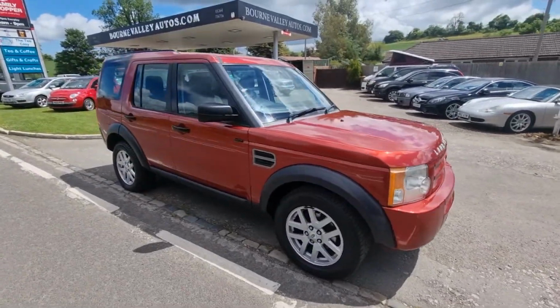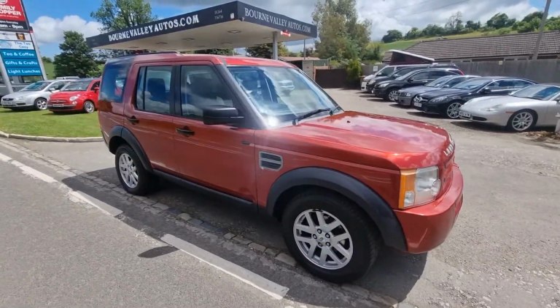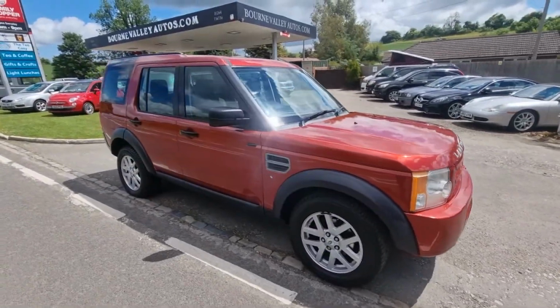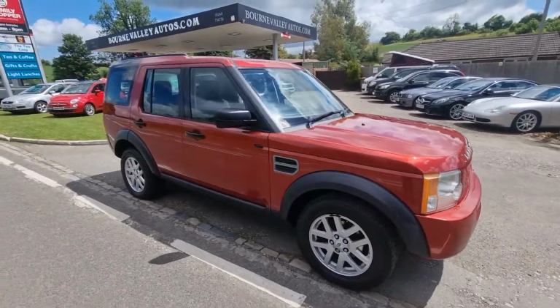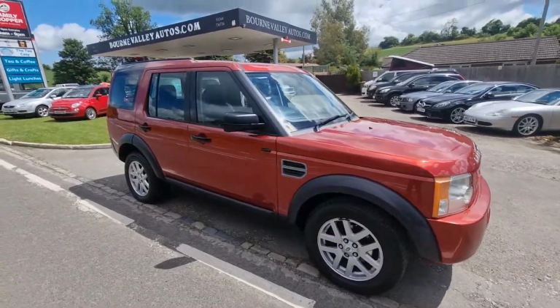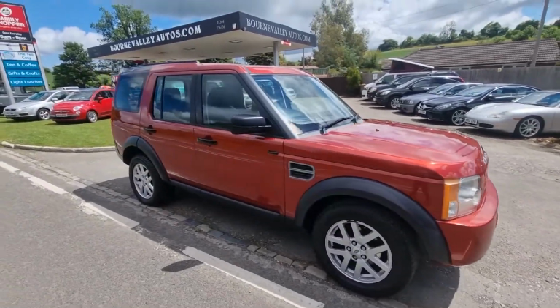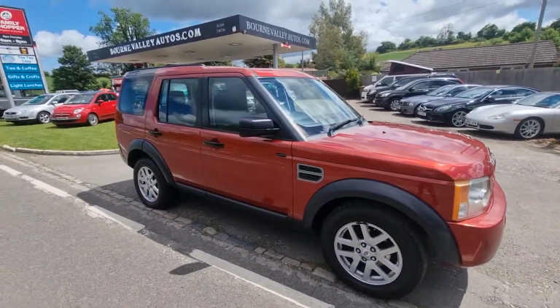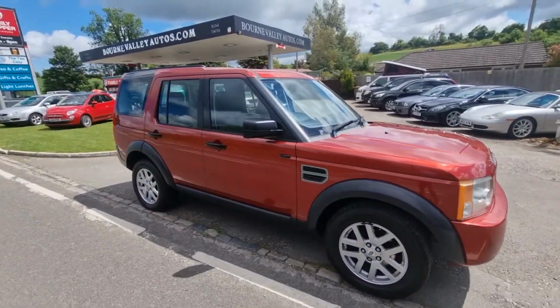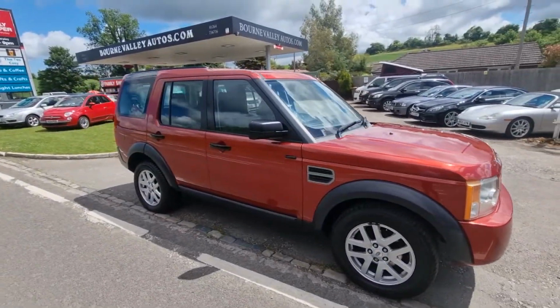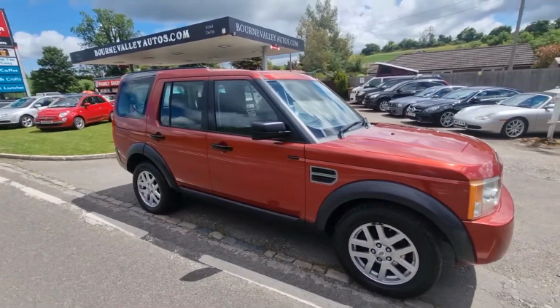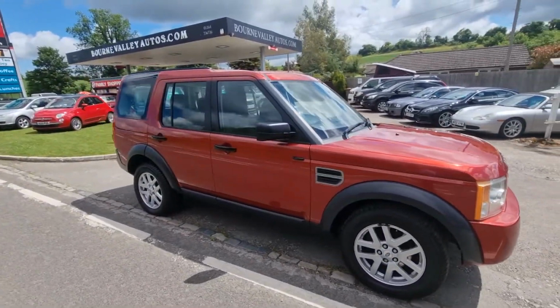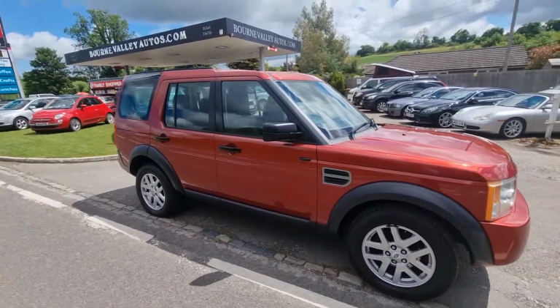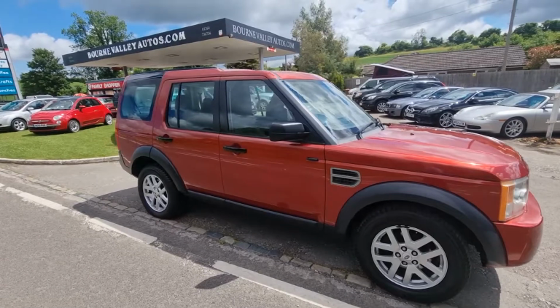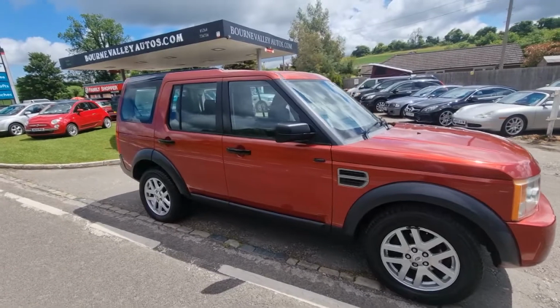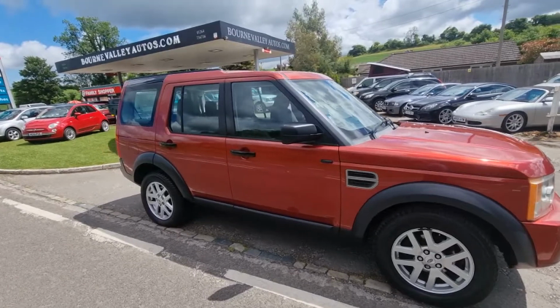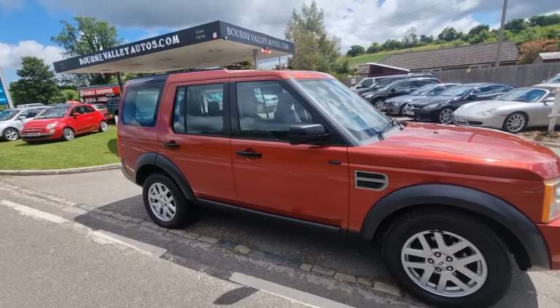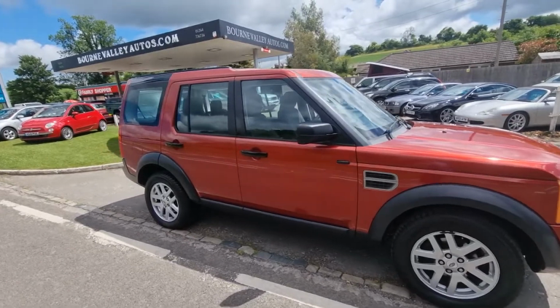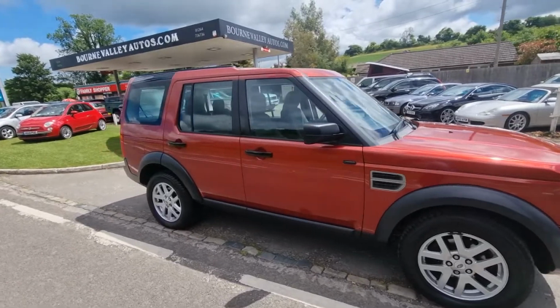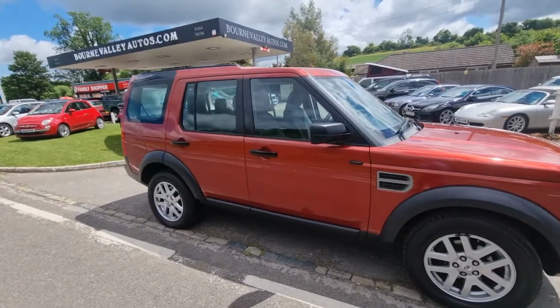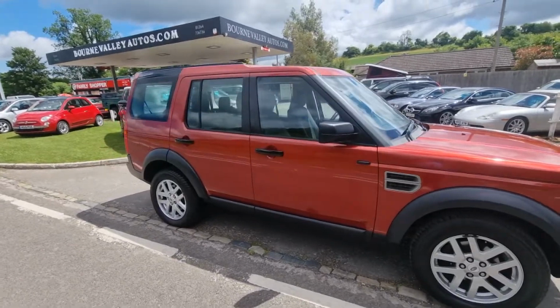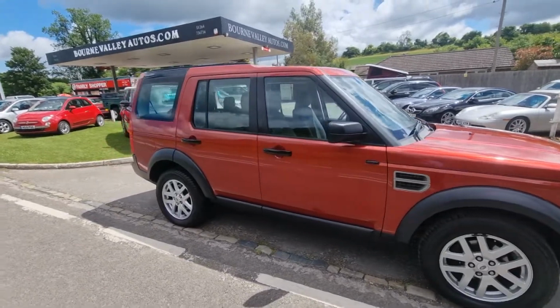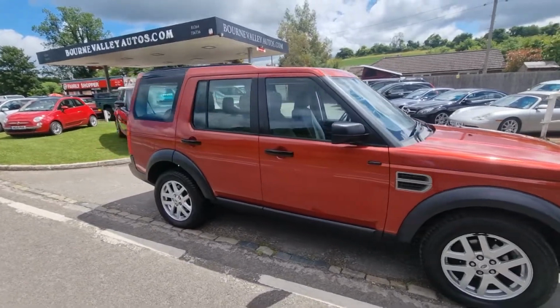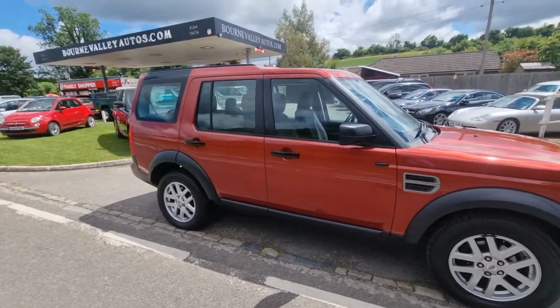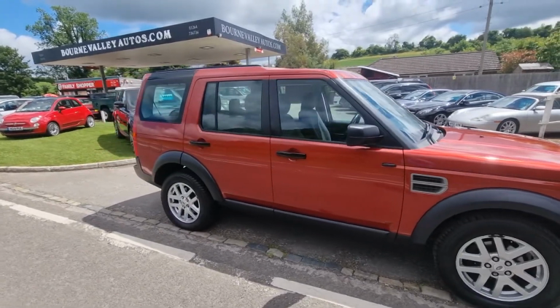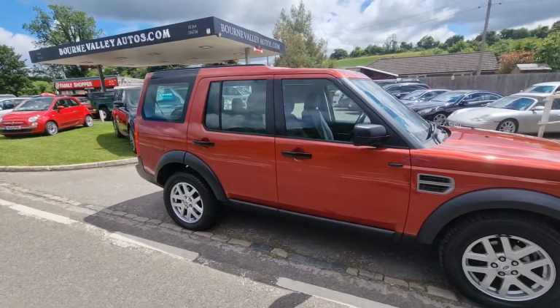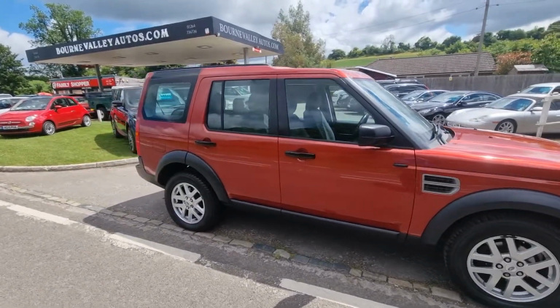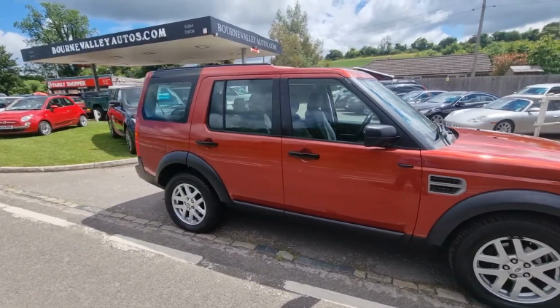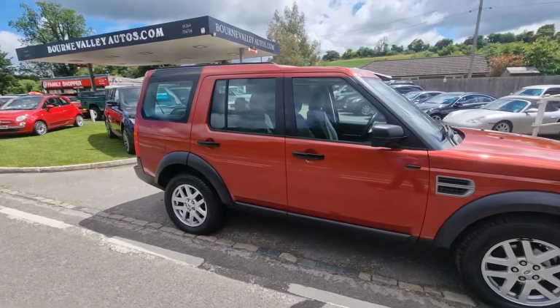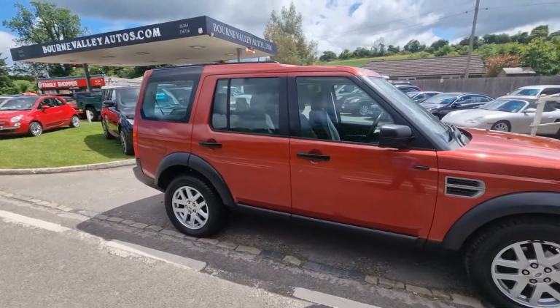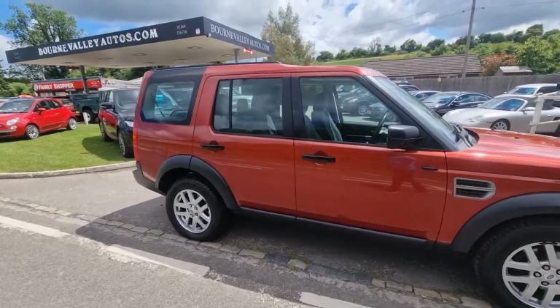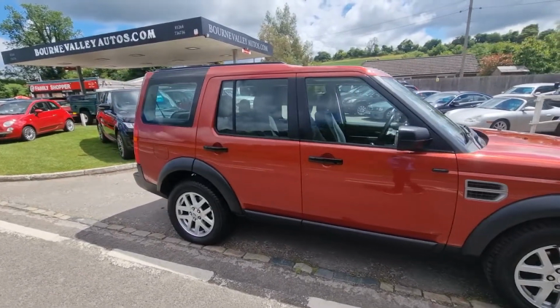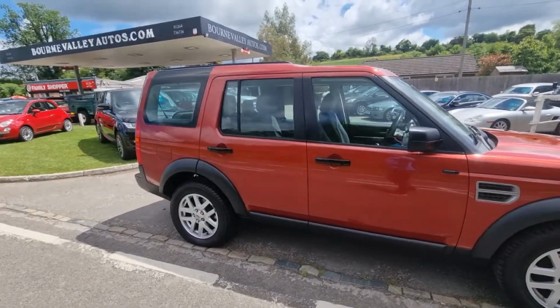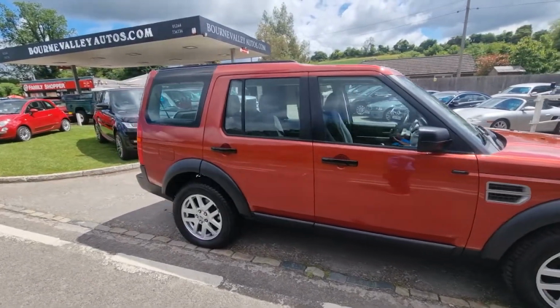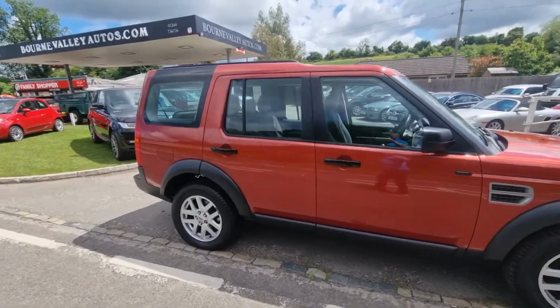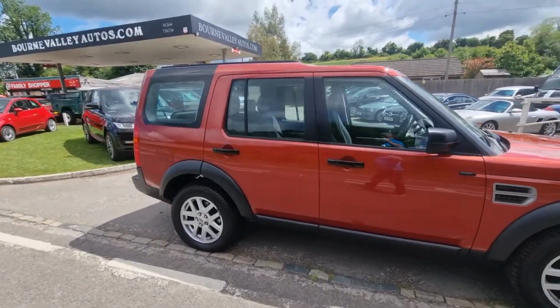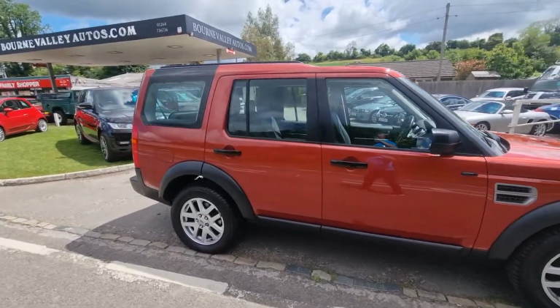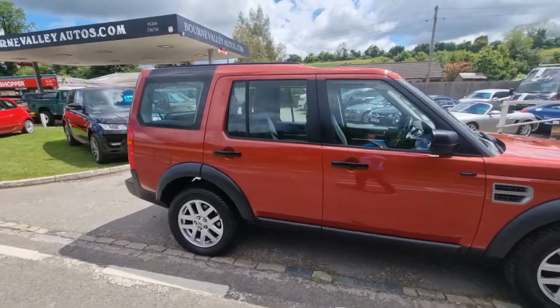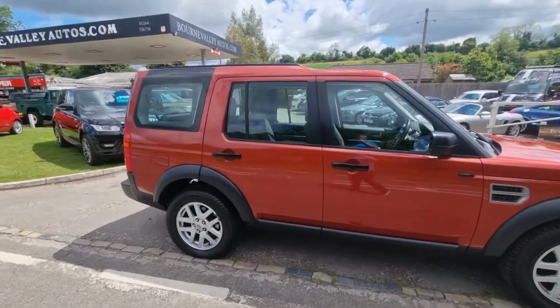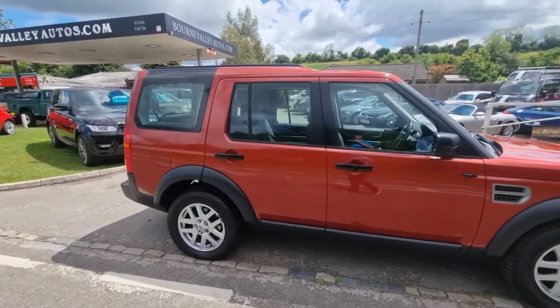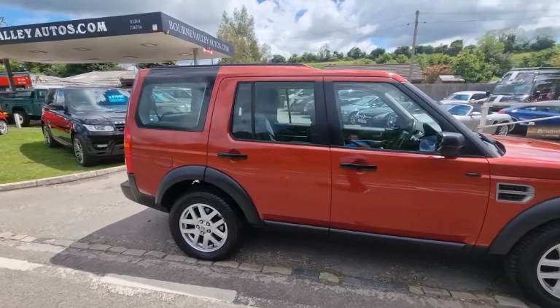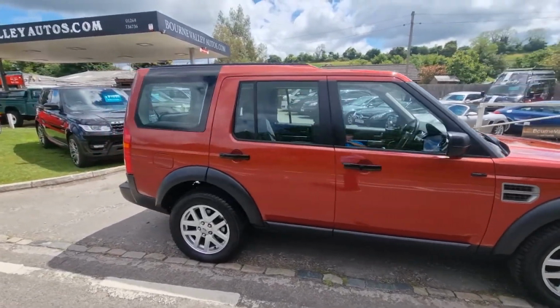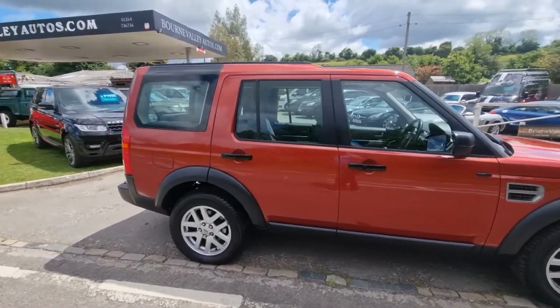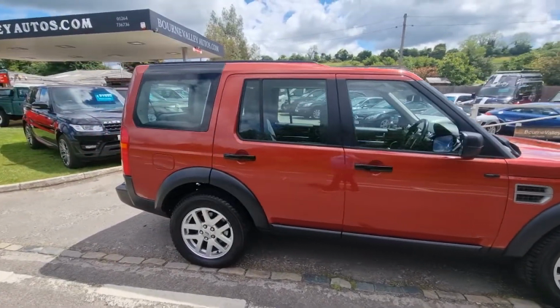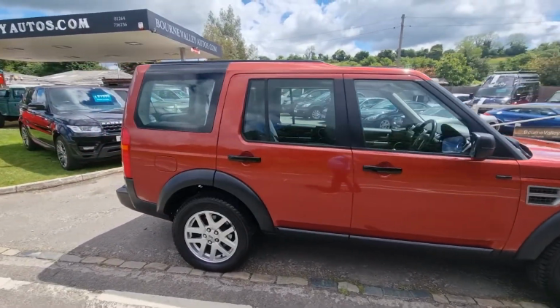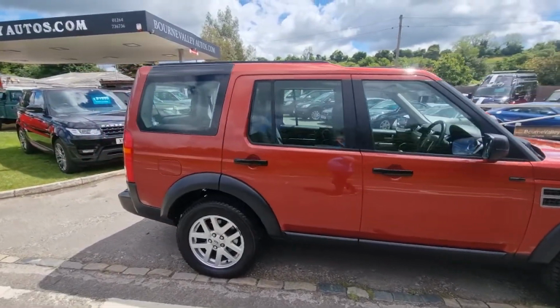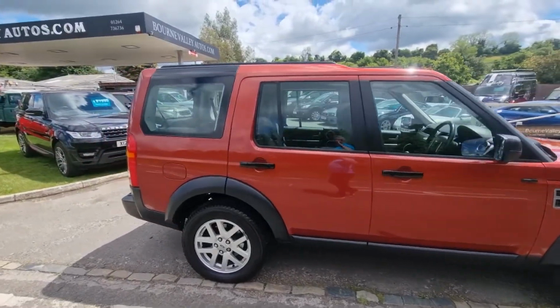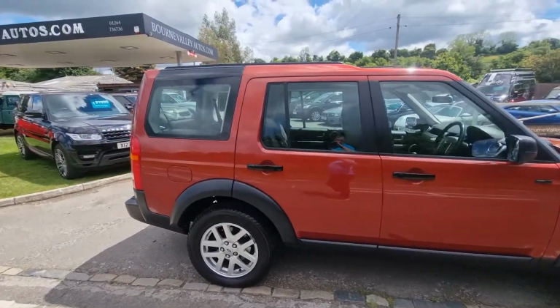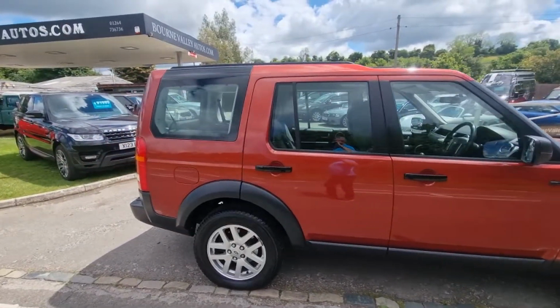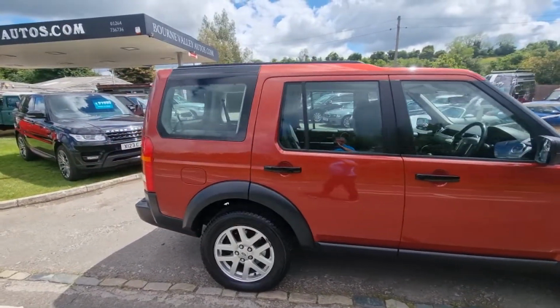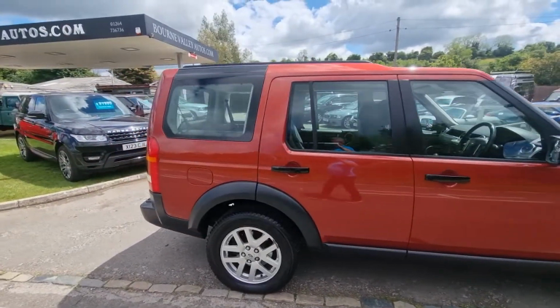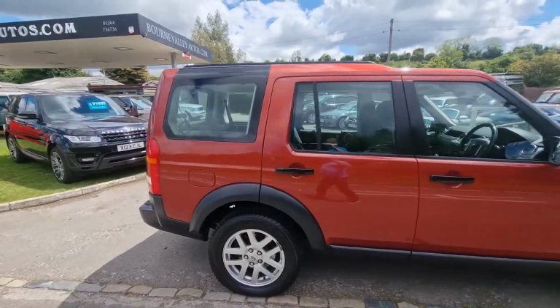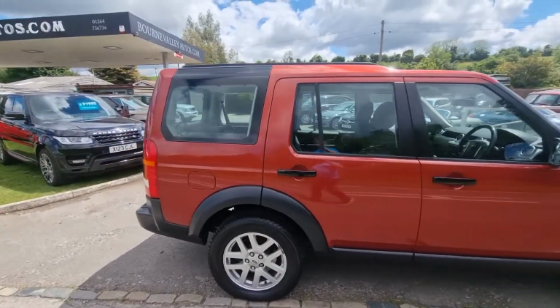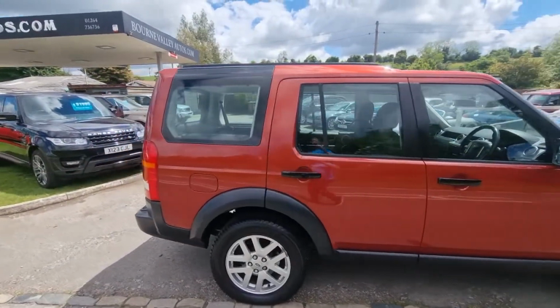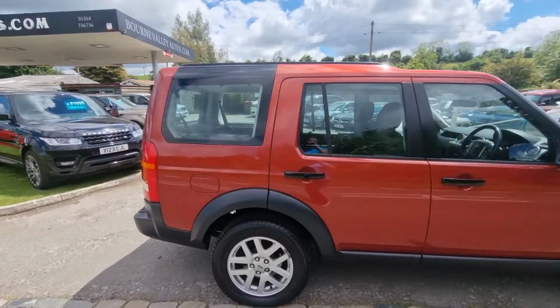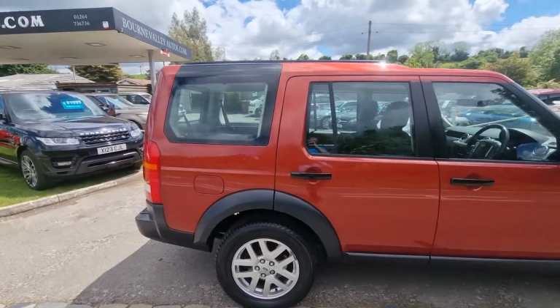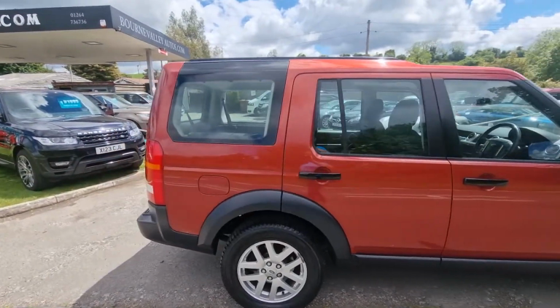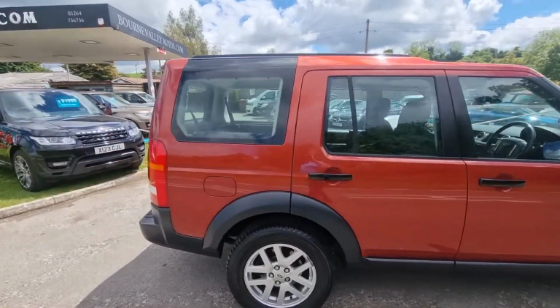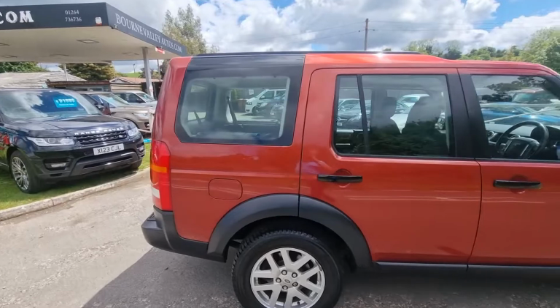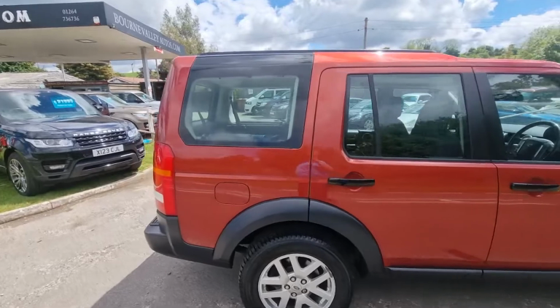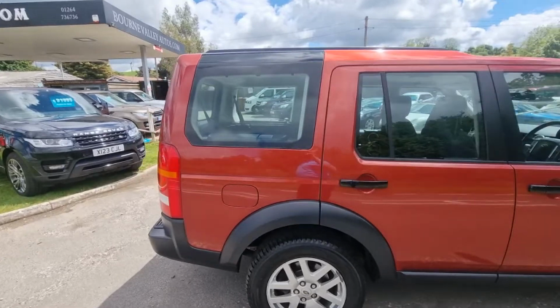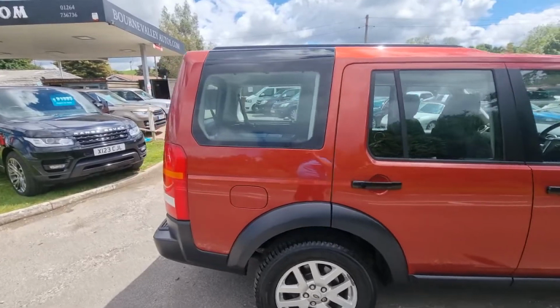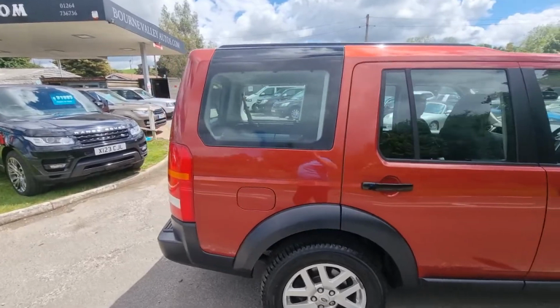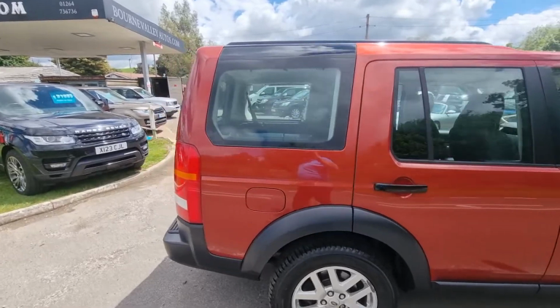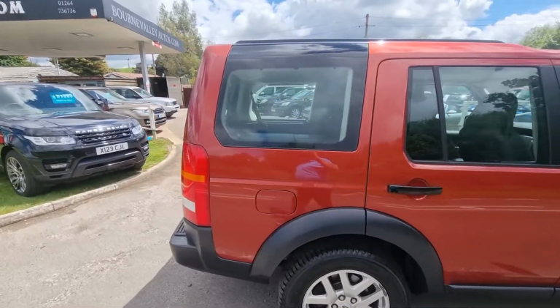Looking at this video it looks like it's red, but it's very much a baldo sort of burgundy red. I just think the sunshine is distorting it a bit.